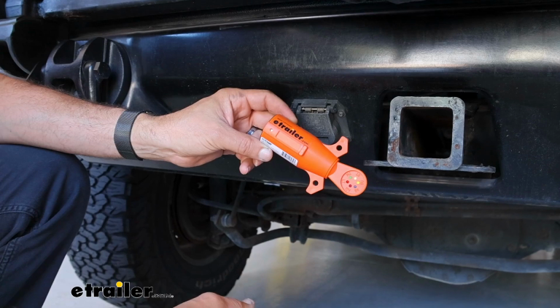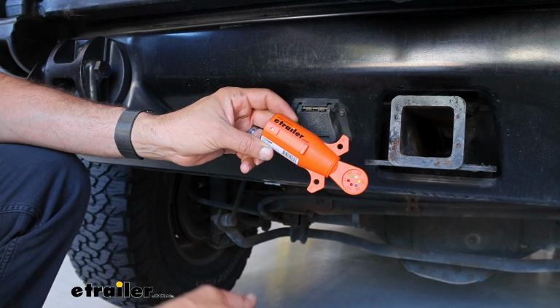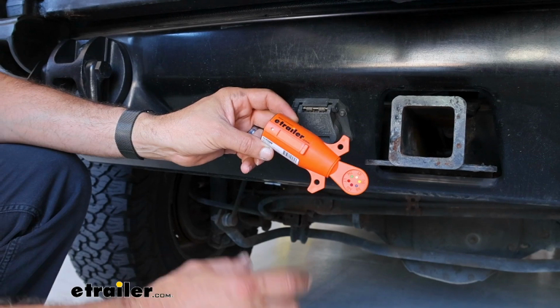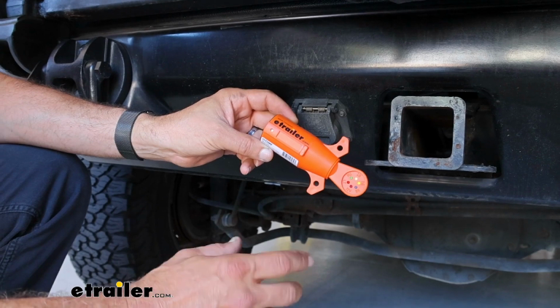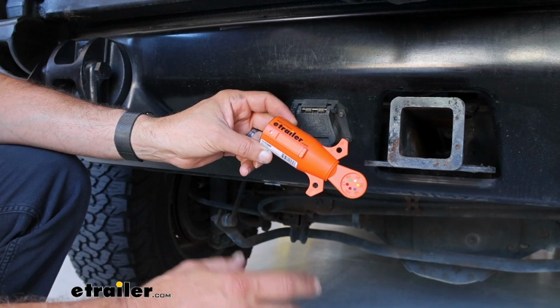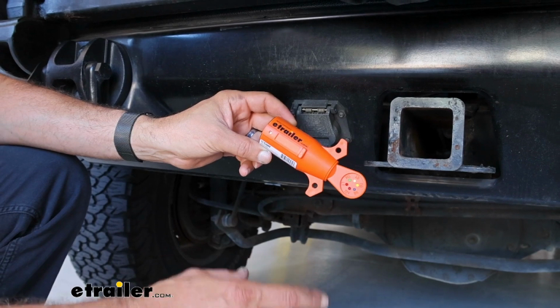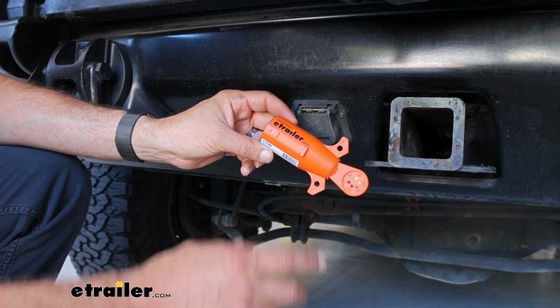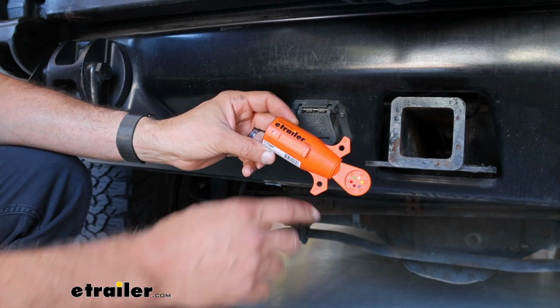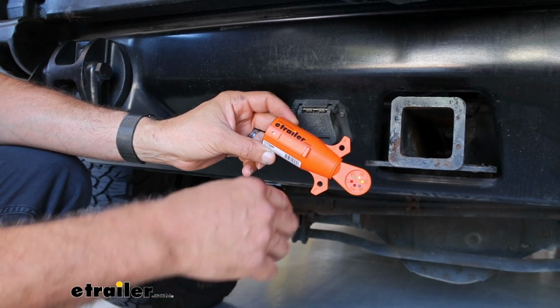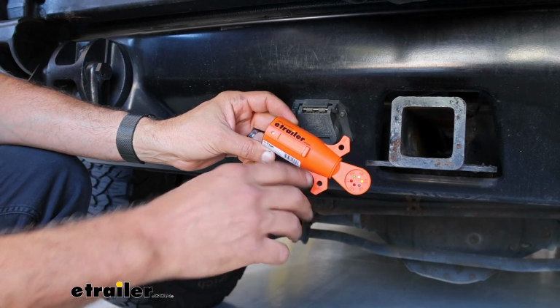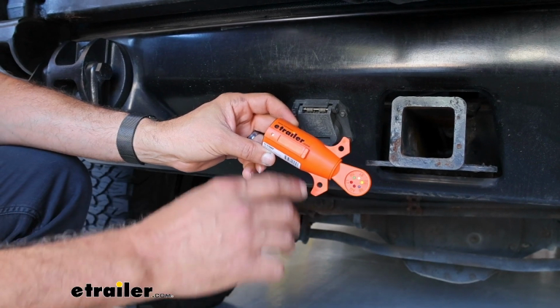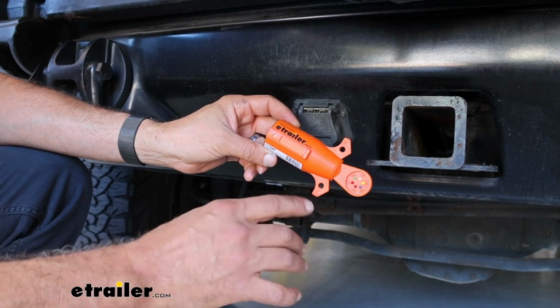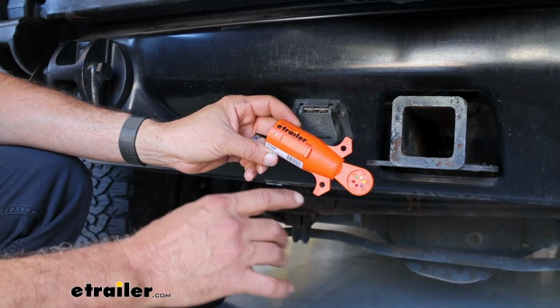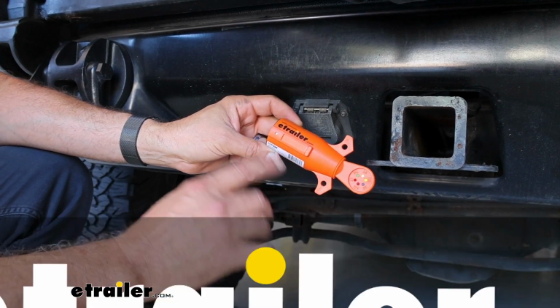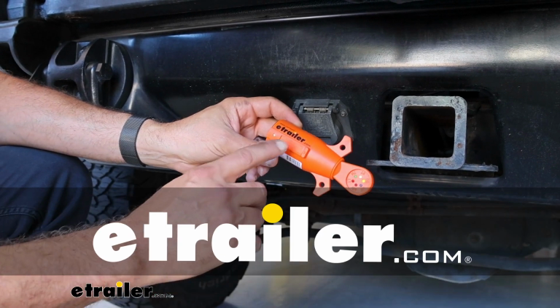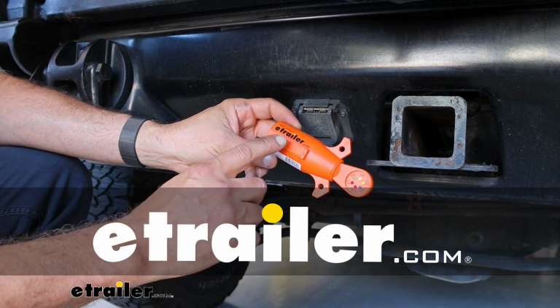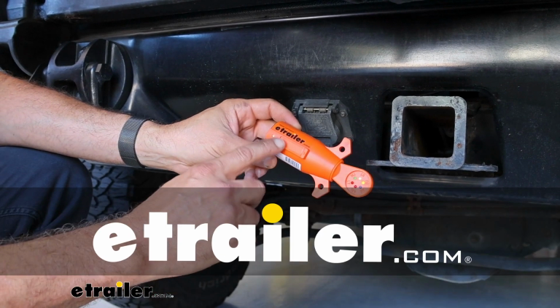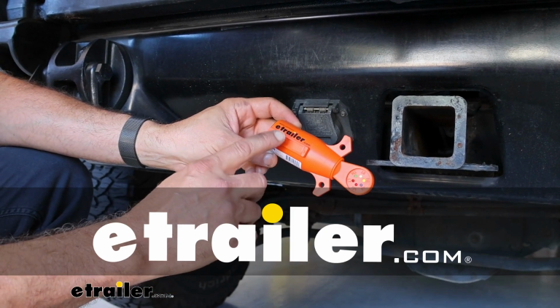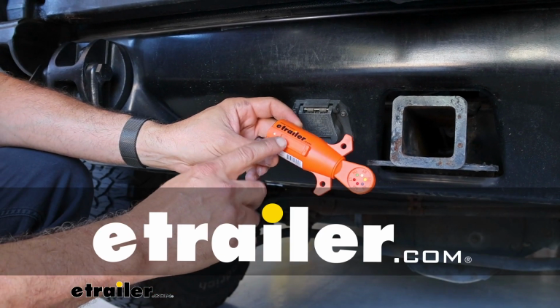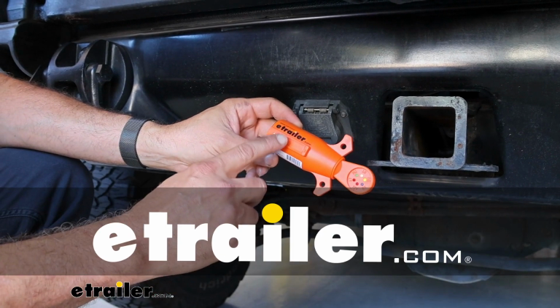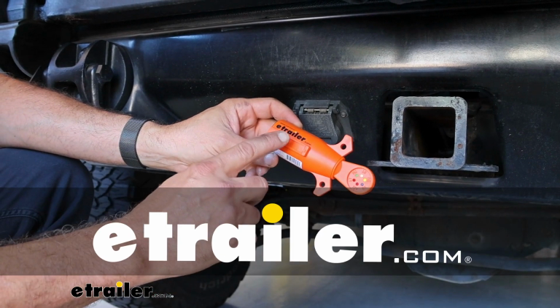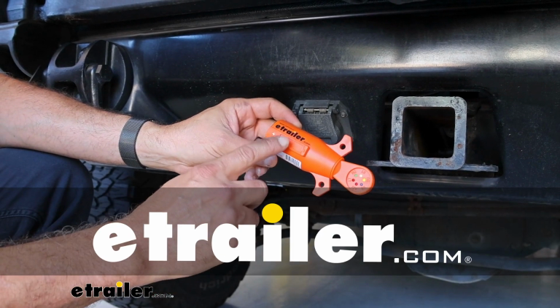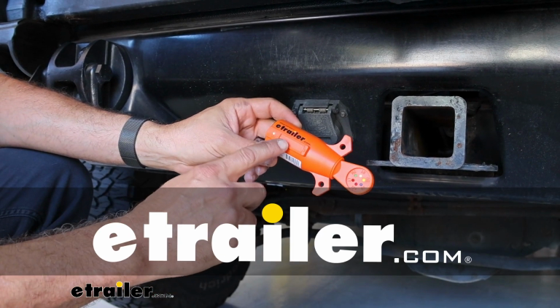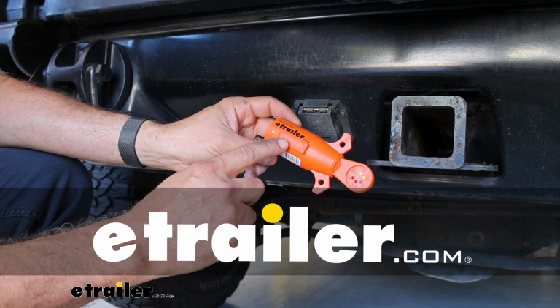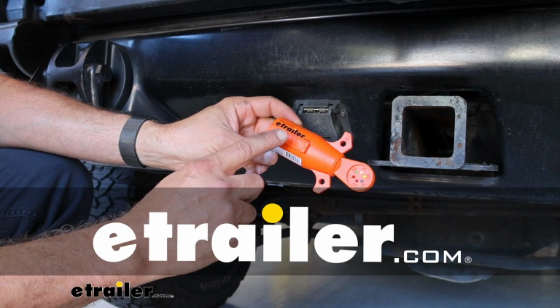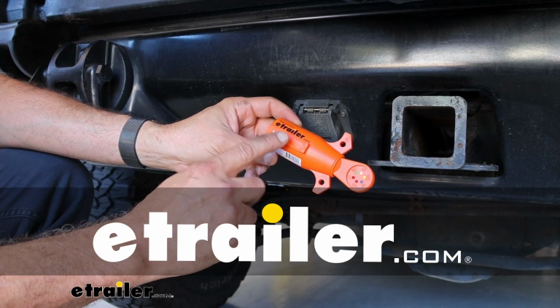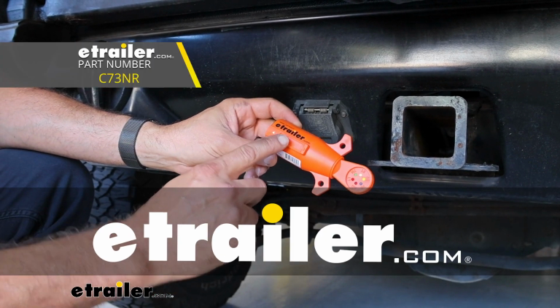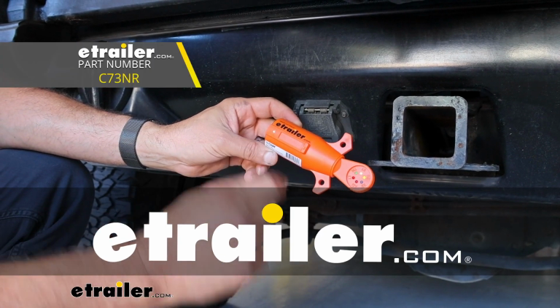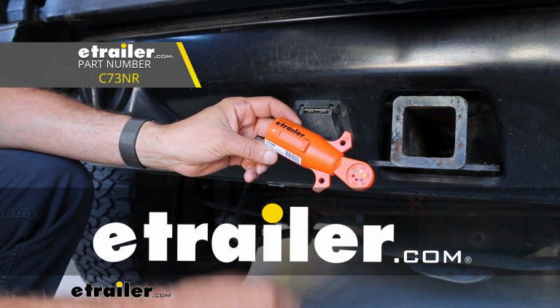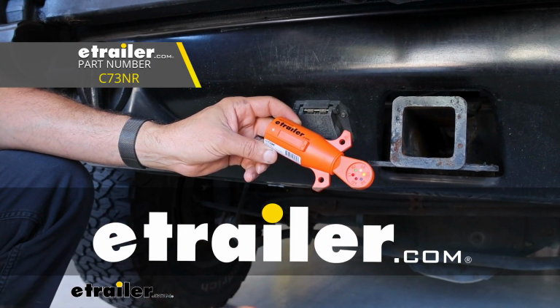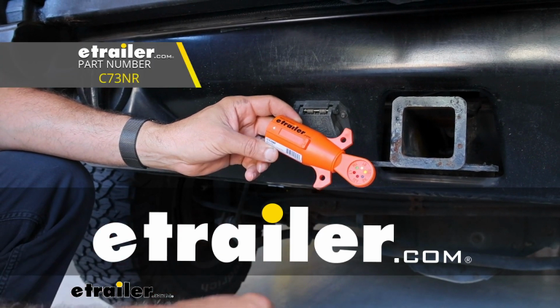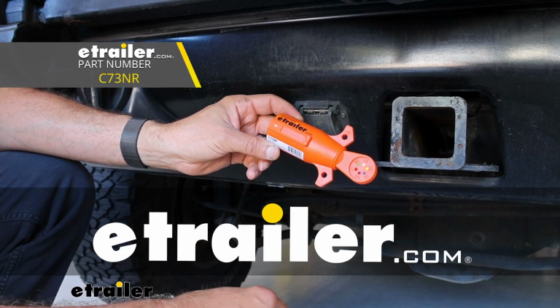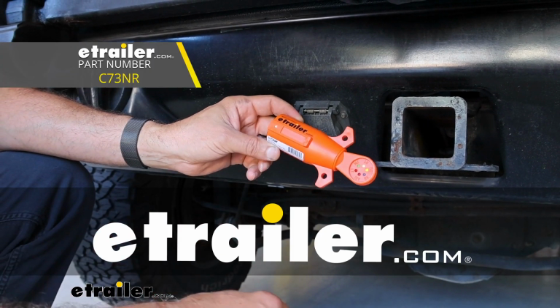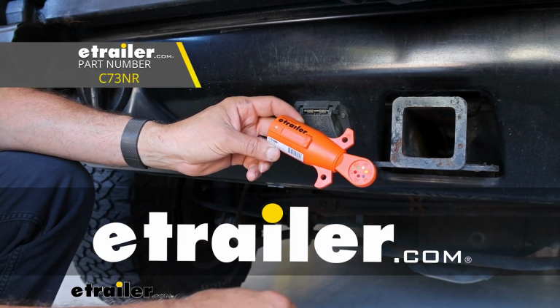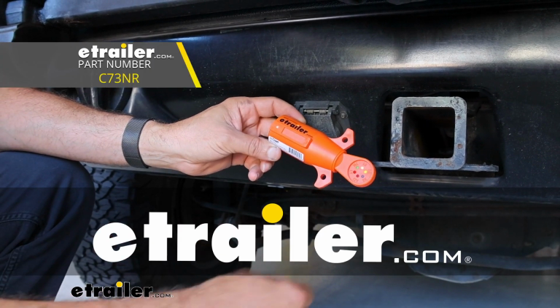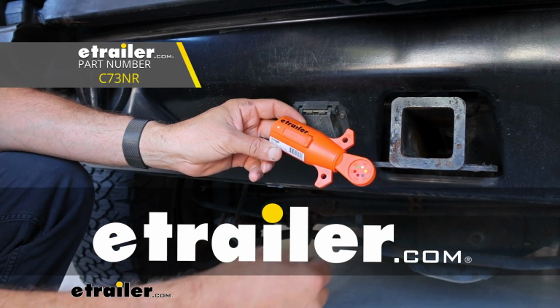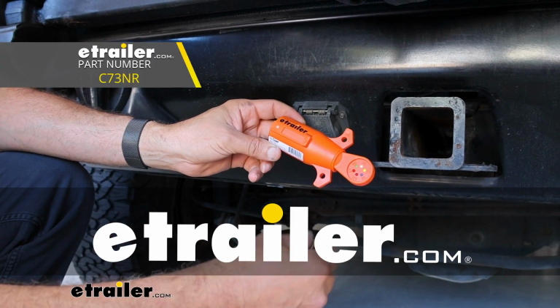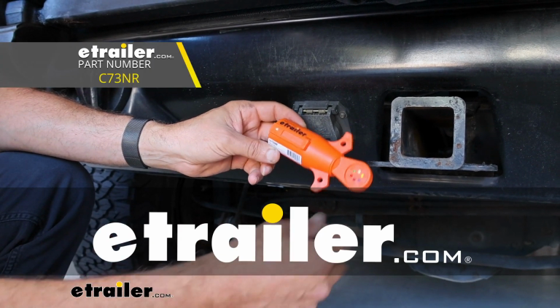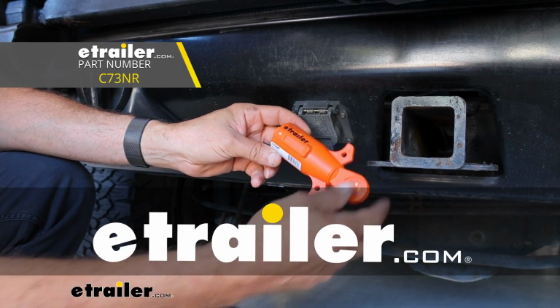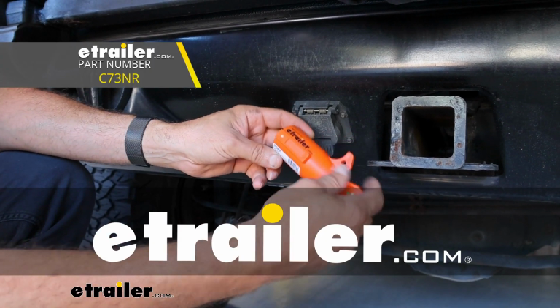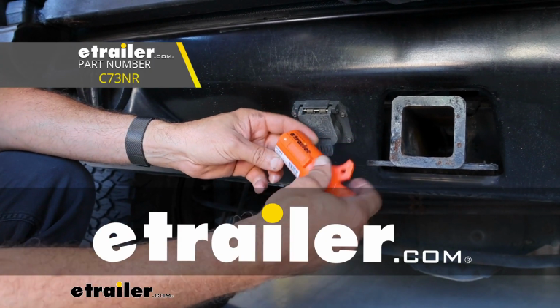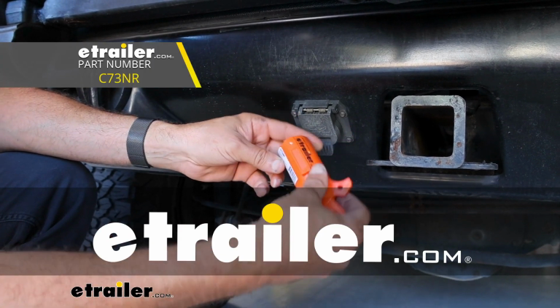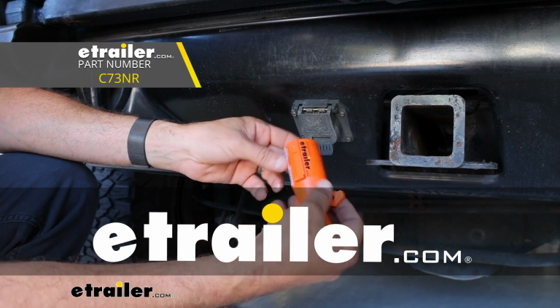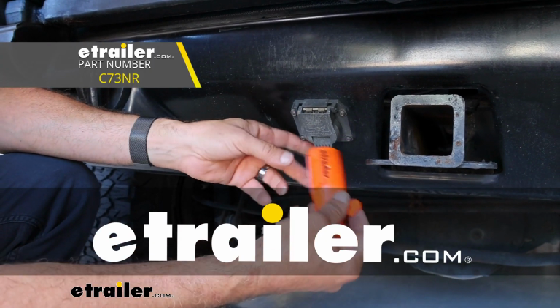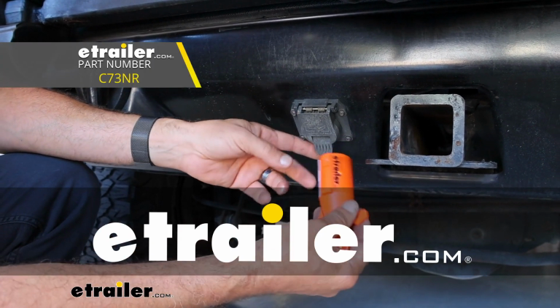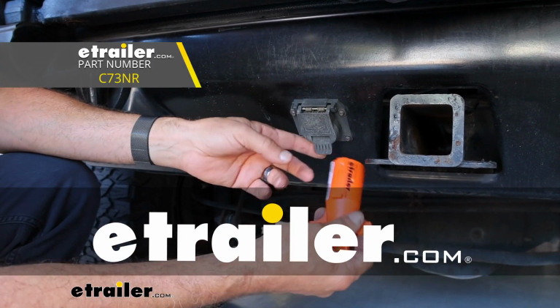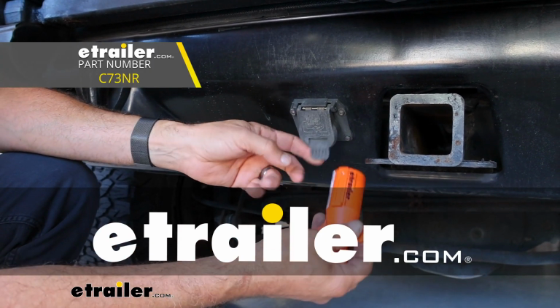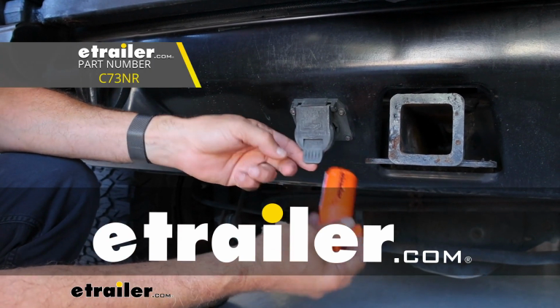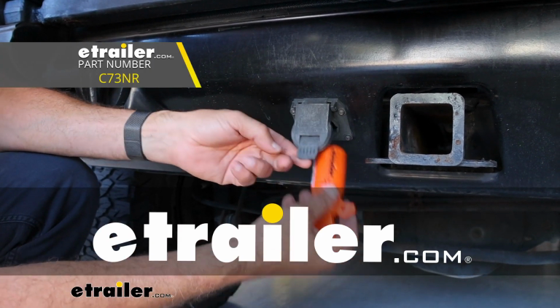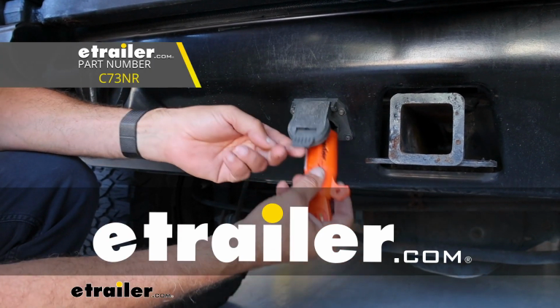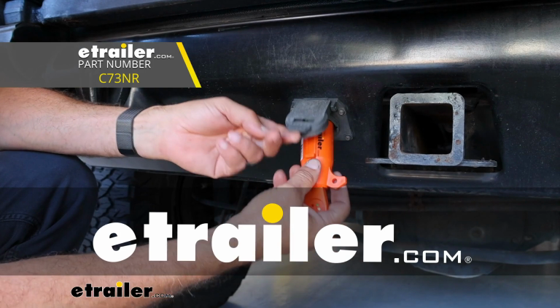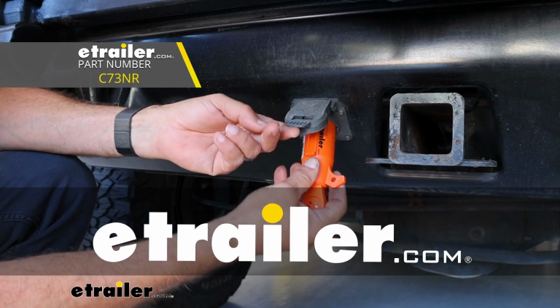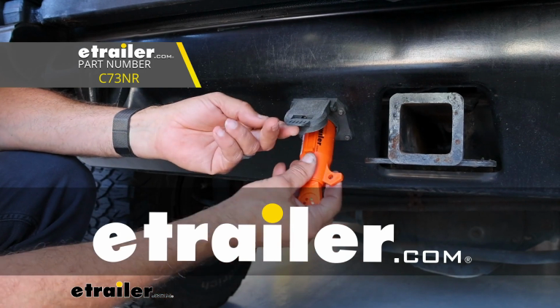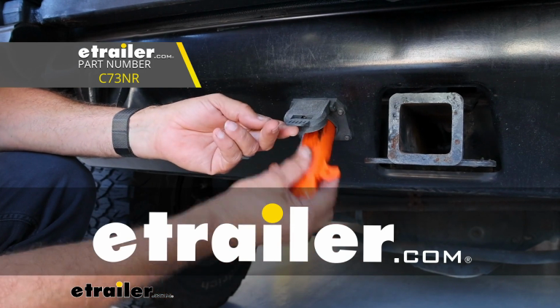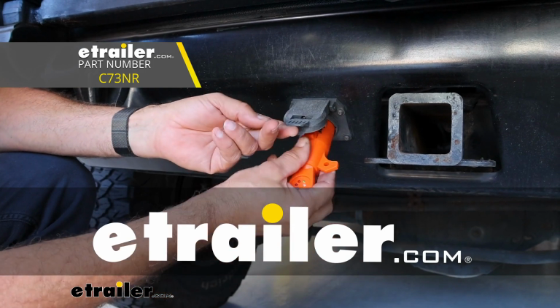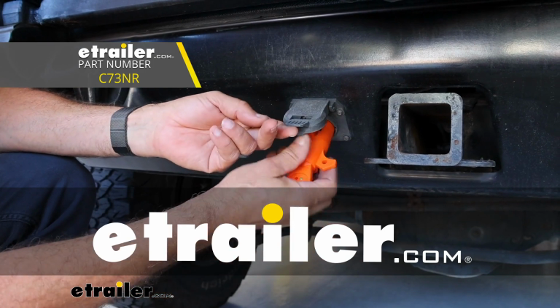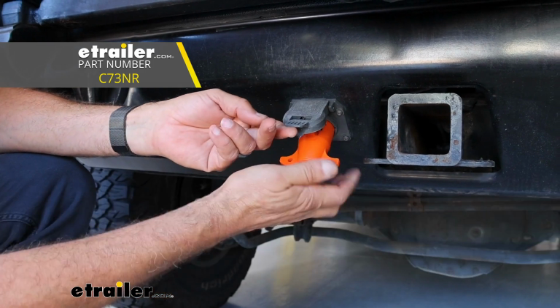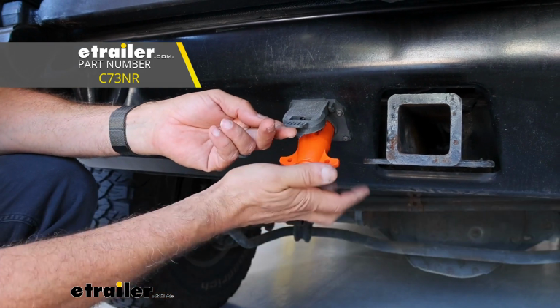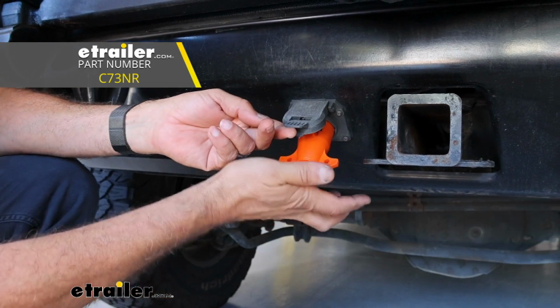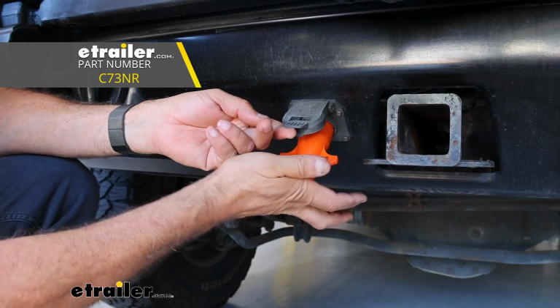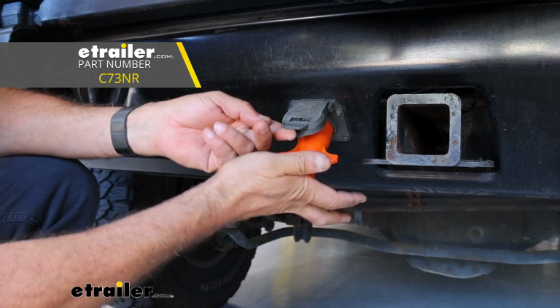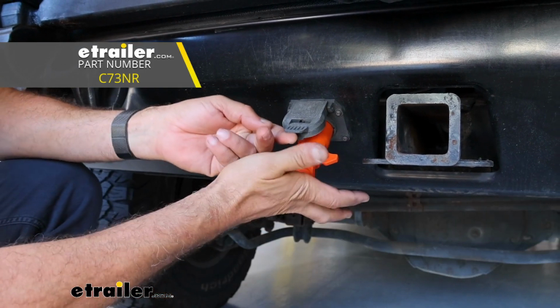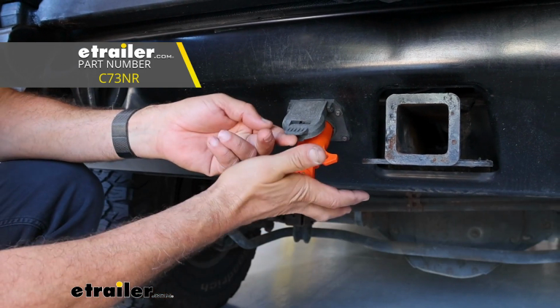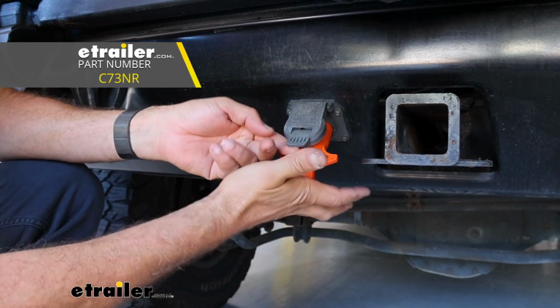Hi, John with eTrailer. Today we're going to be taking a look at Kurt's 7-way LED circuit tester for trailer light wiring.